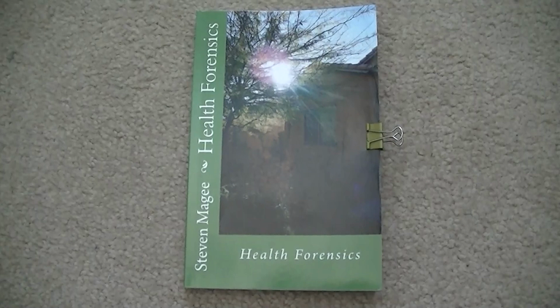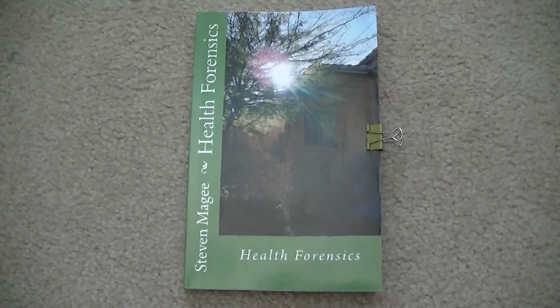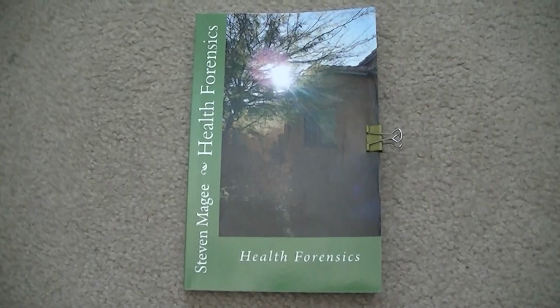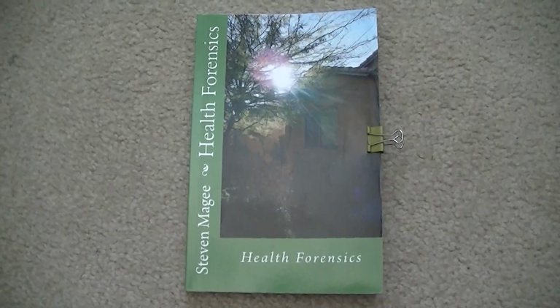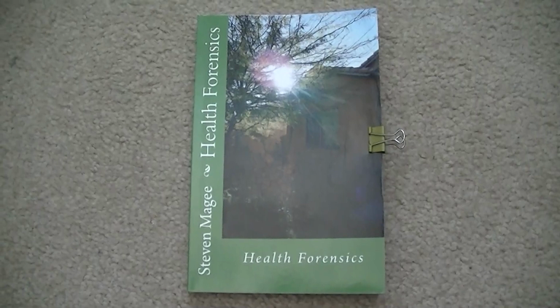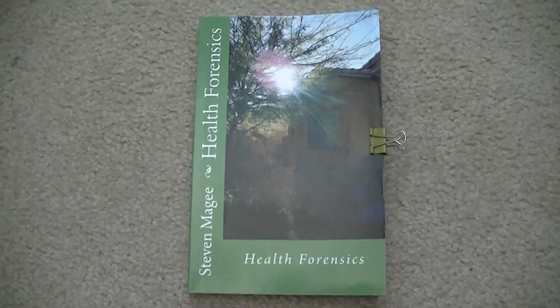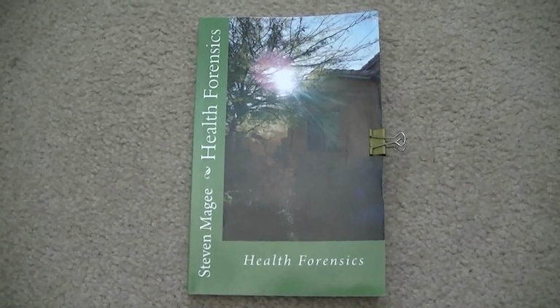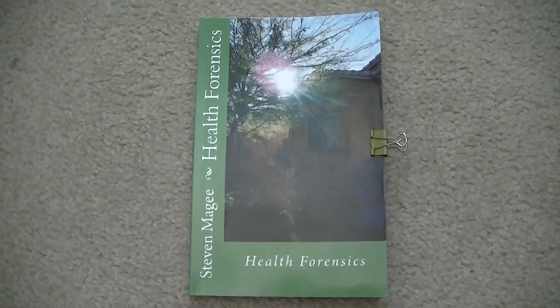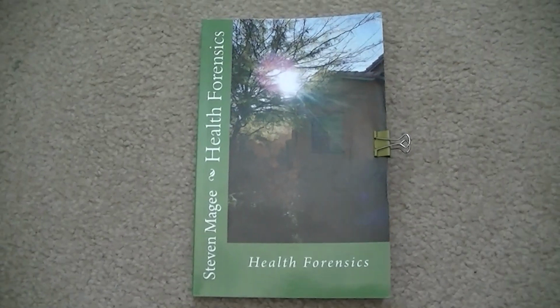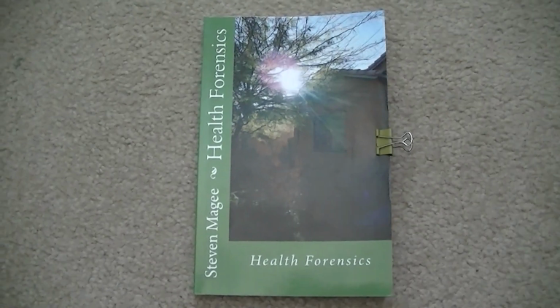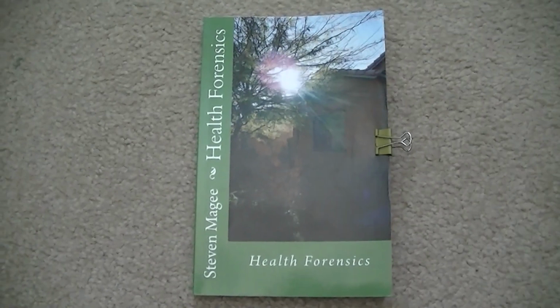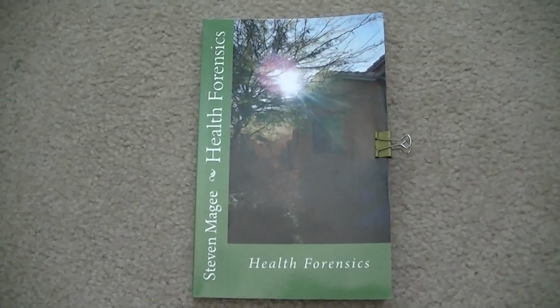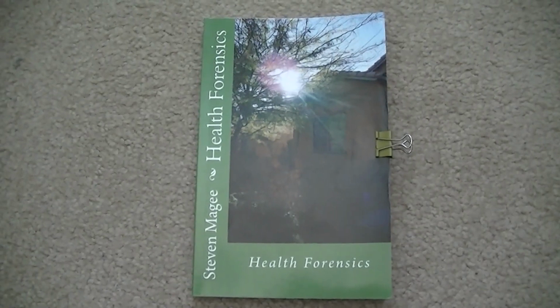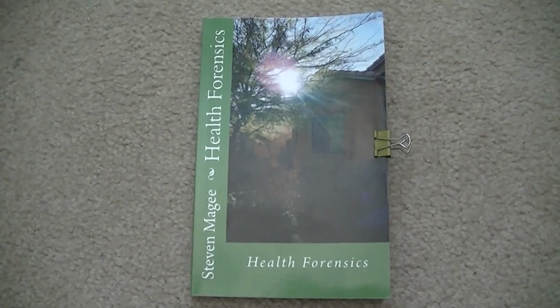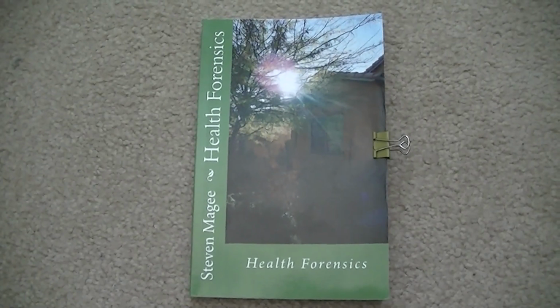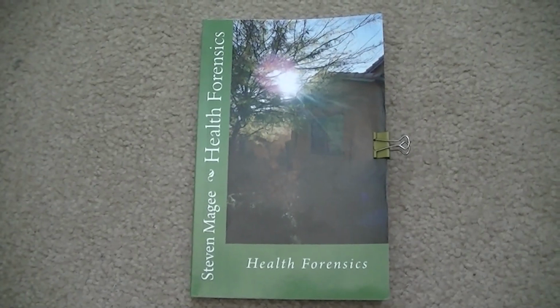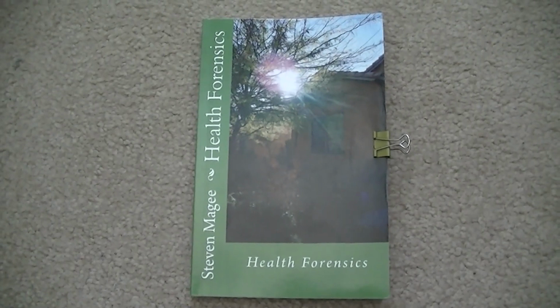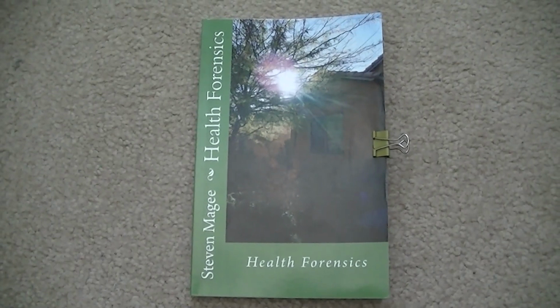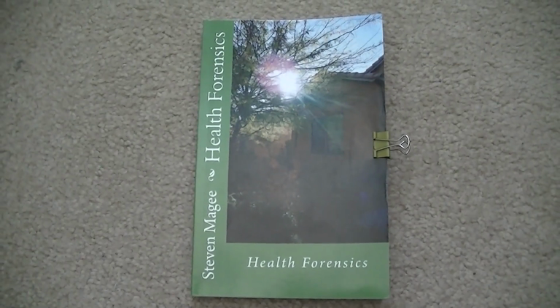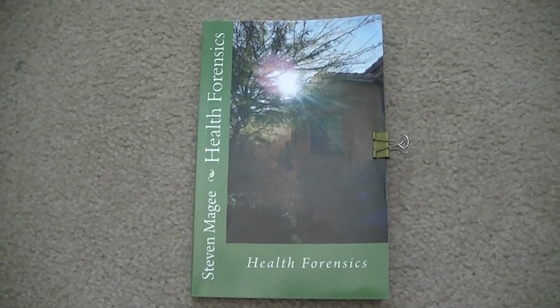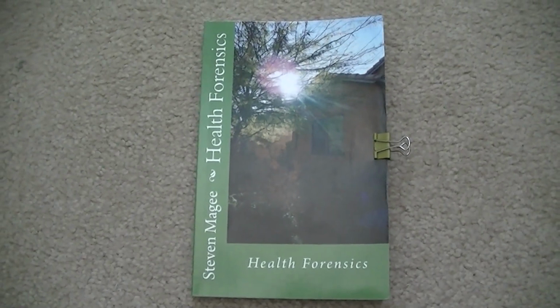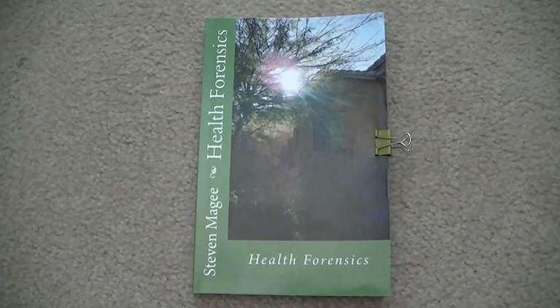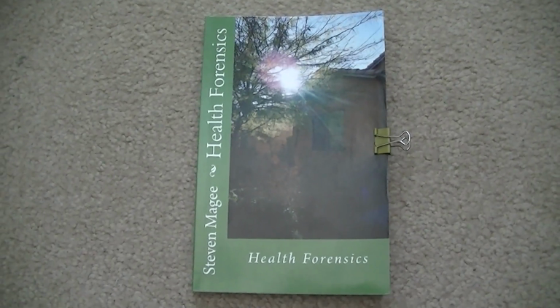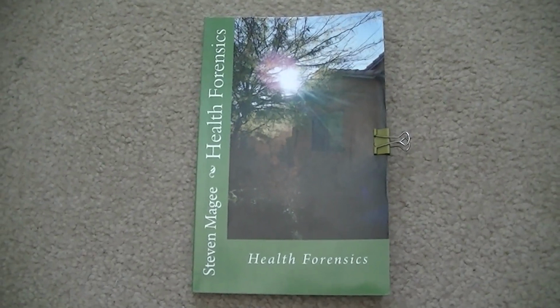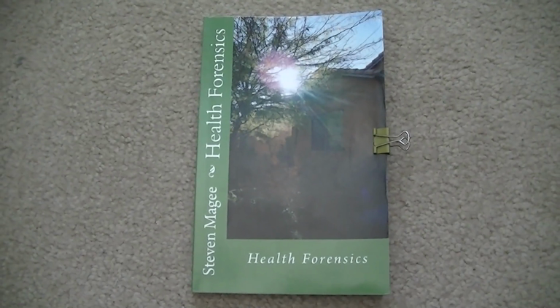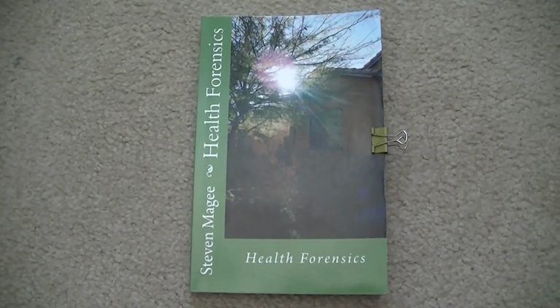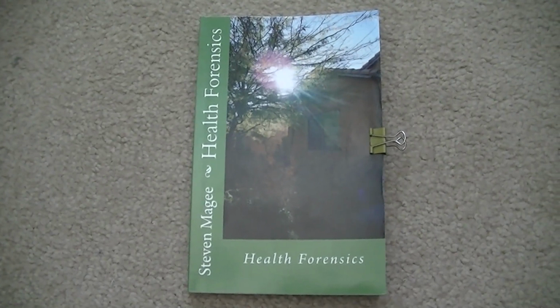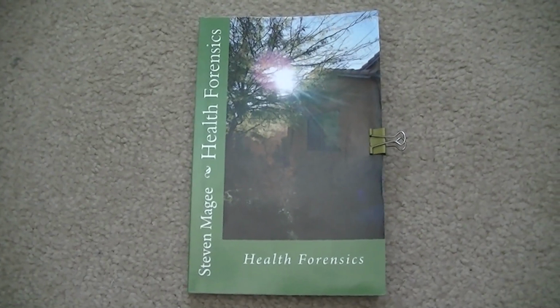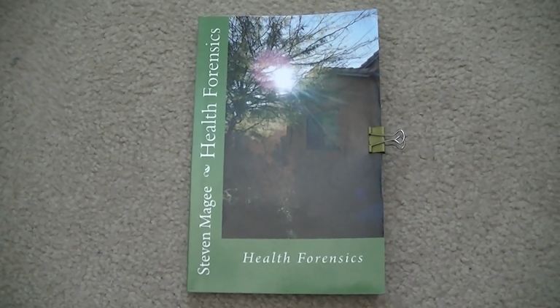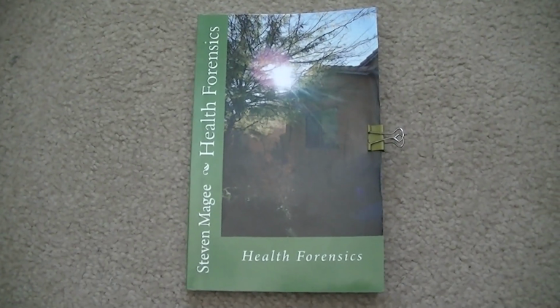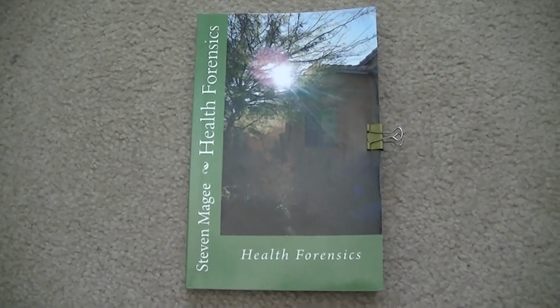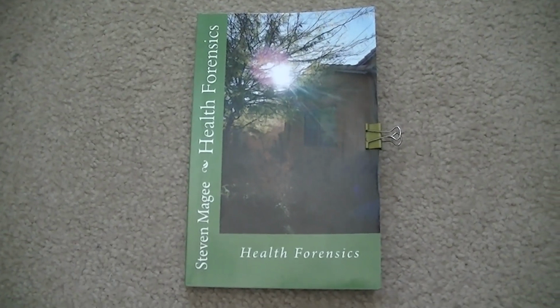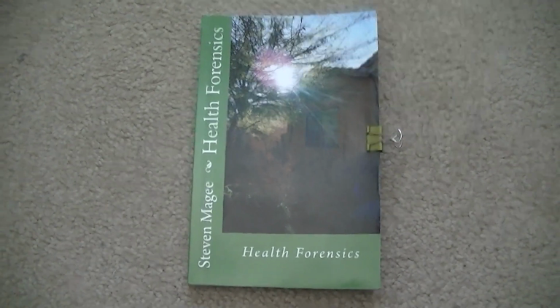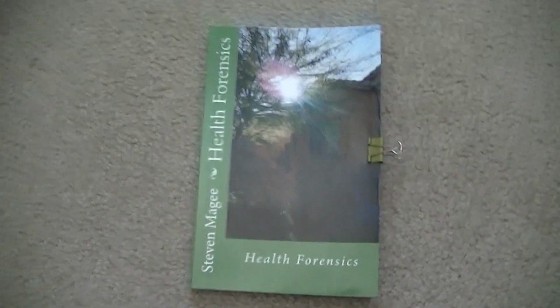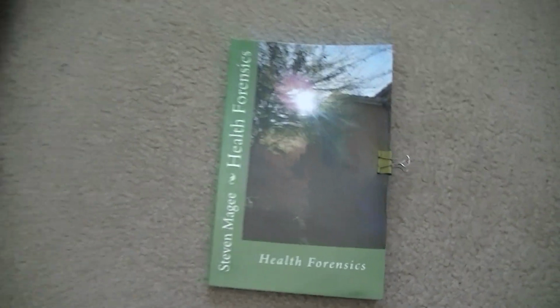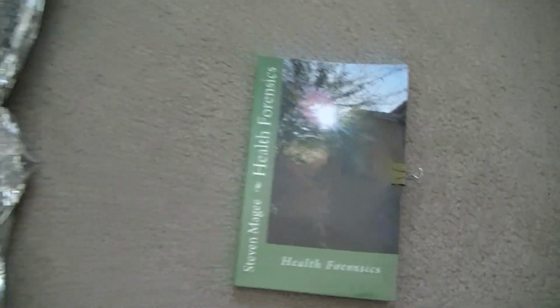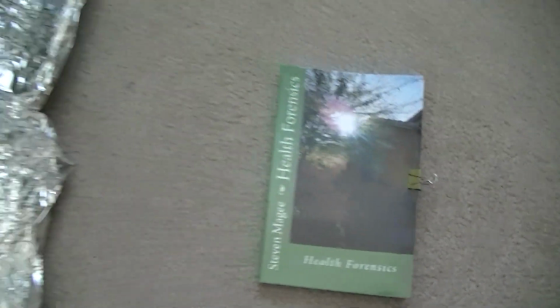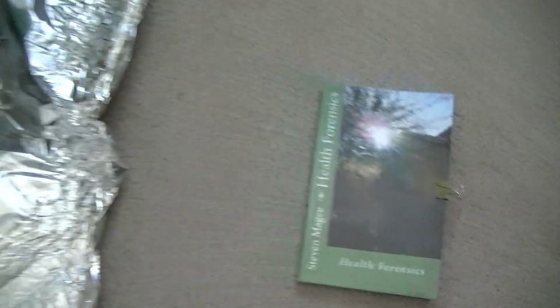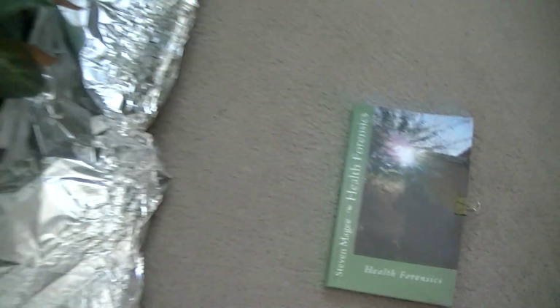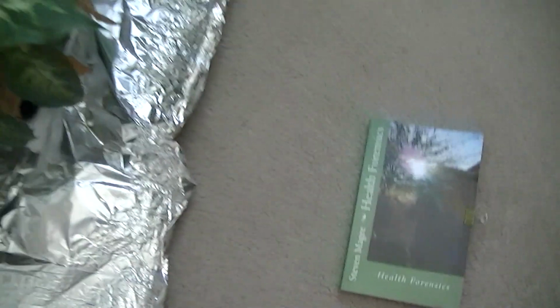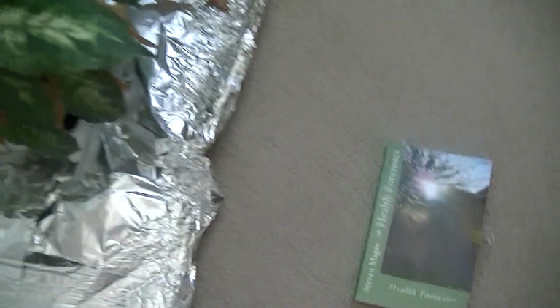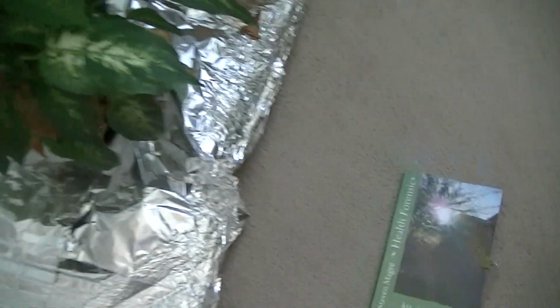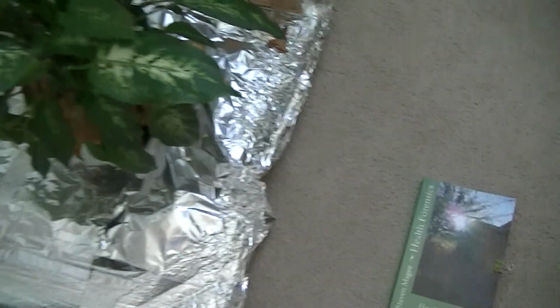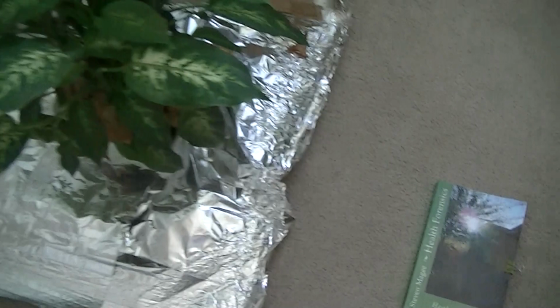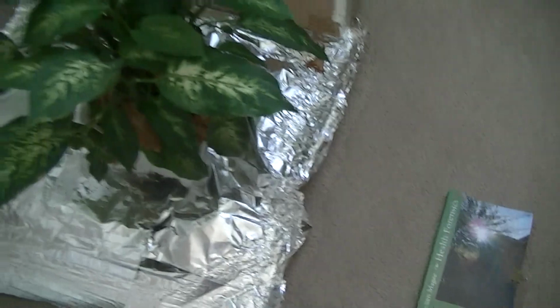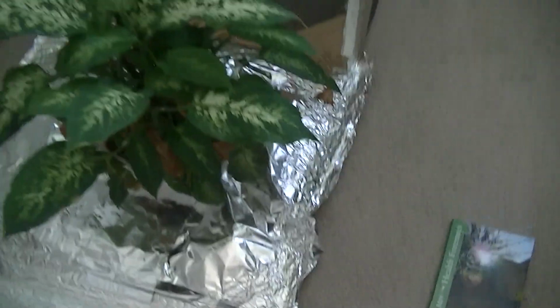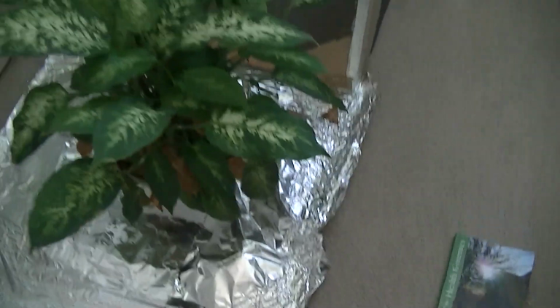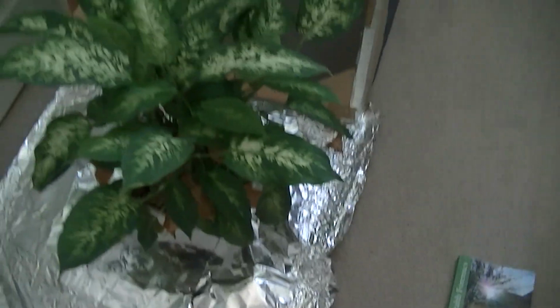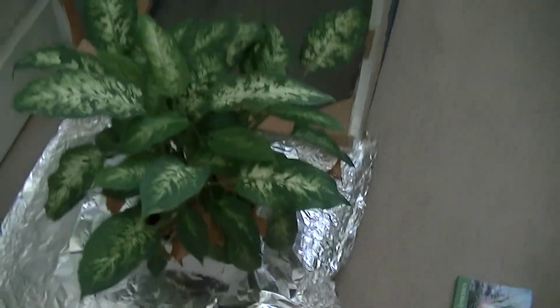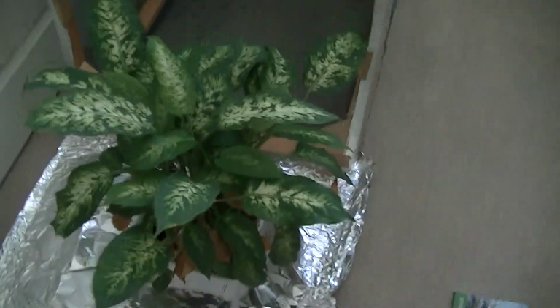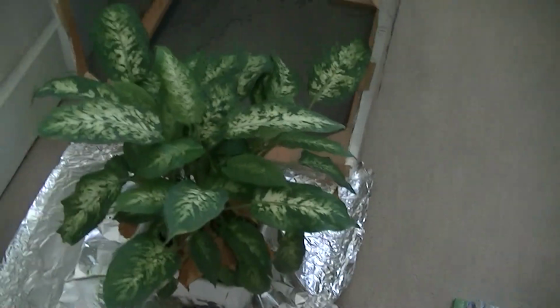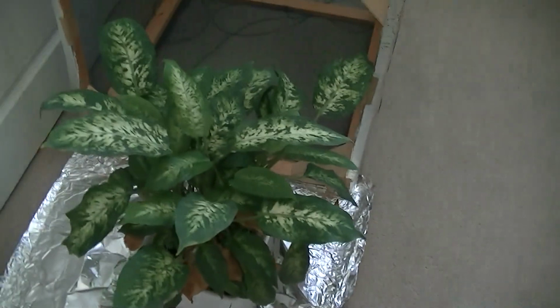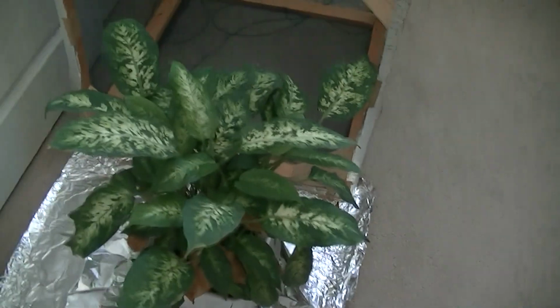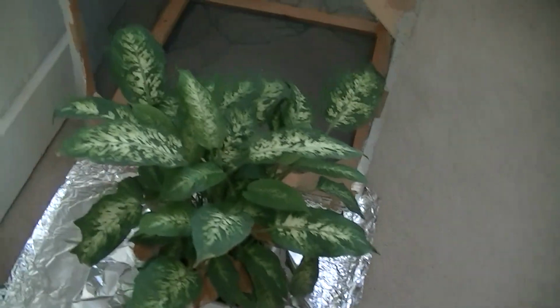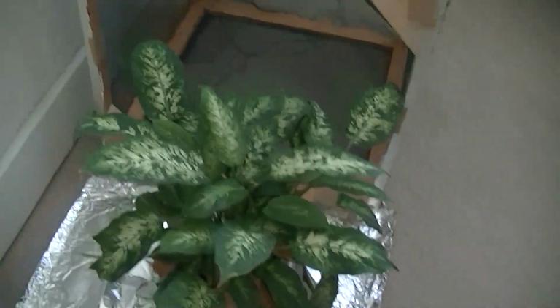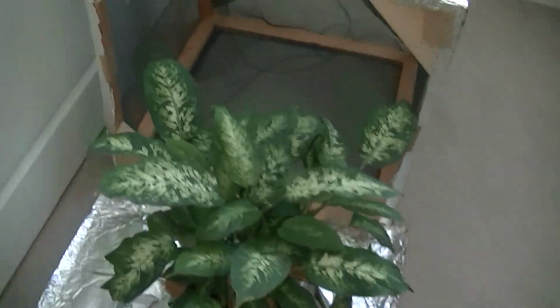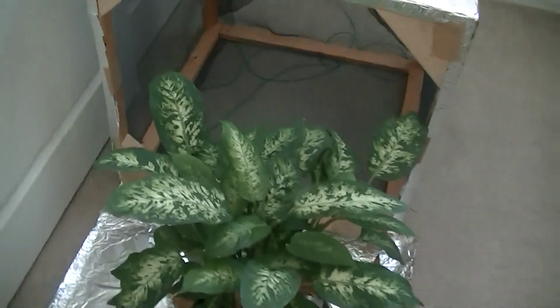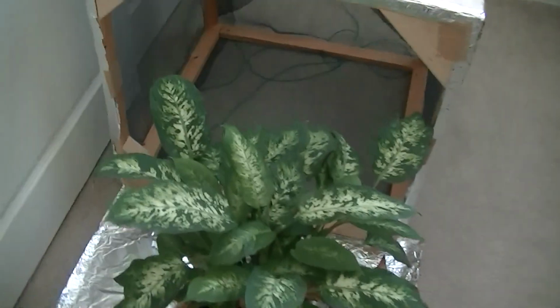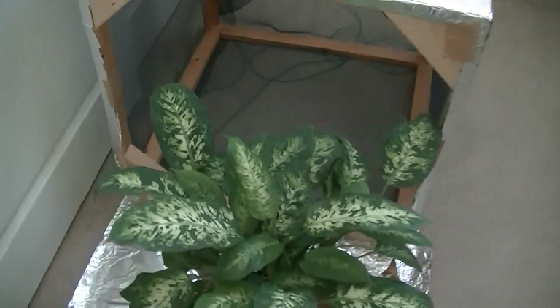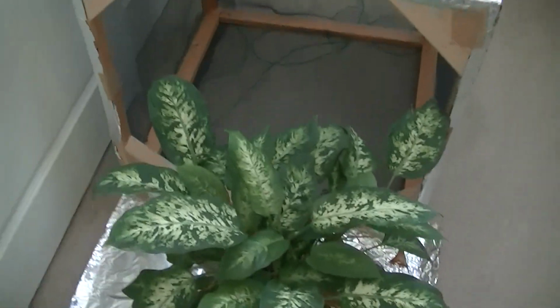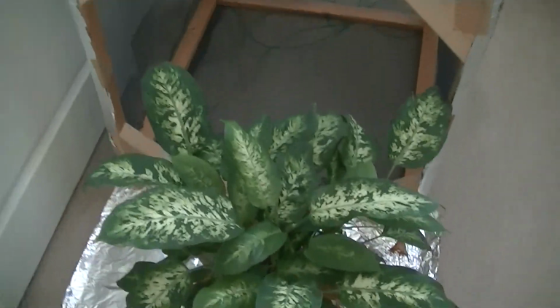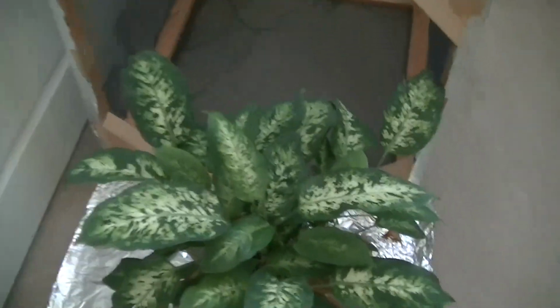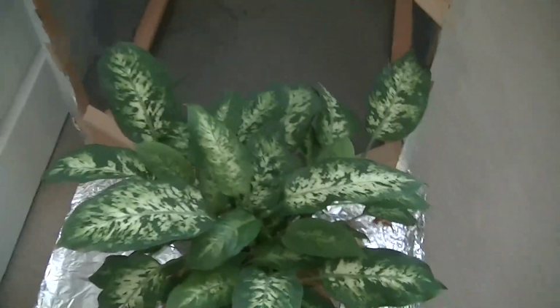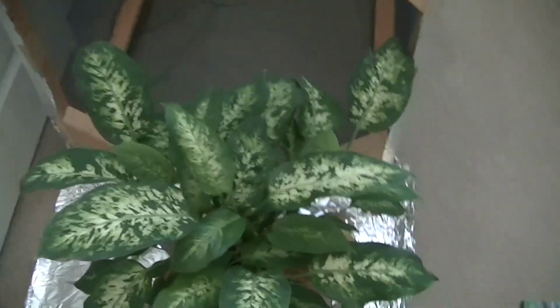Hi, my name is Stephen Magee and I'm the author of Health Forensics. We're here to review this experiment.